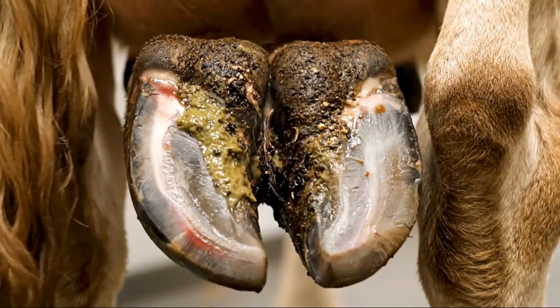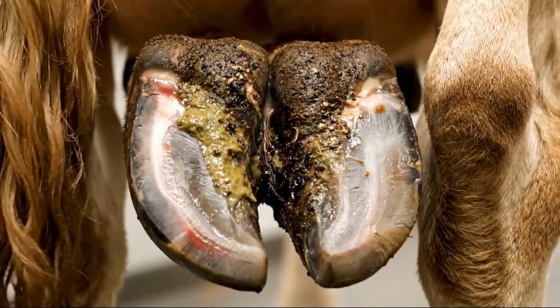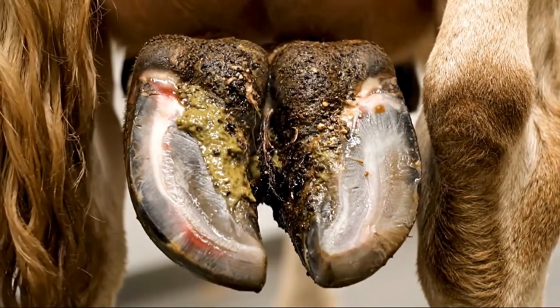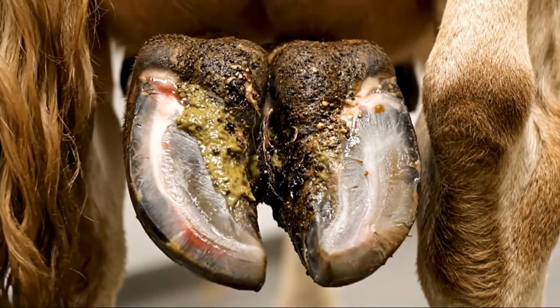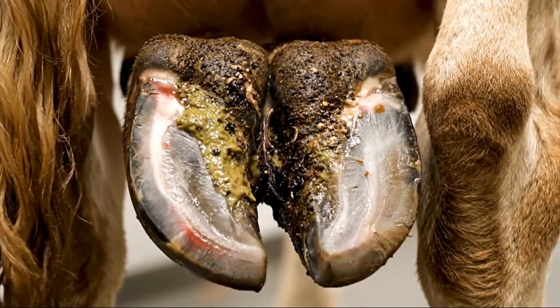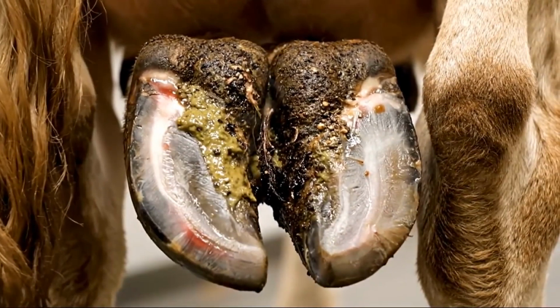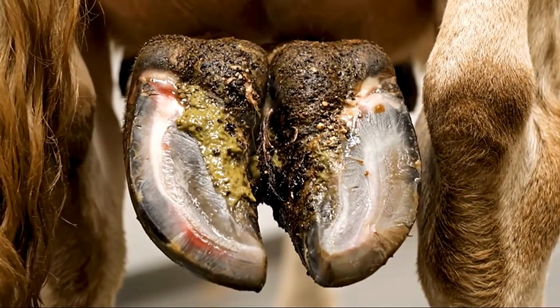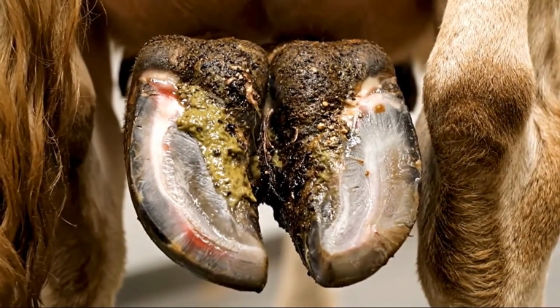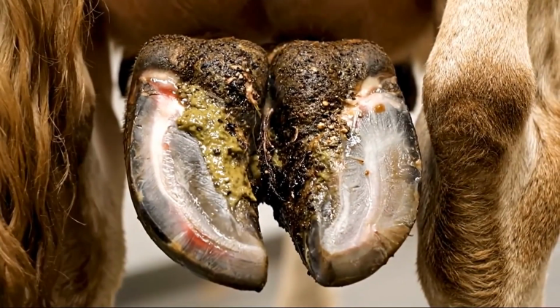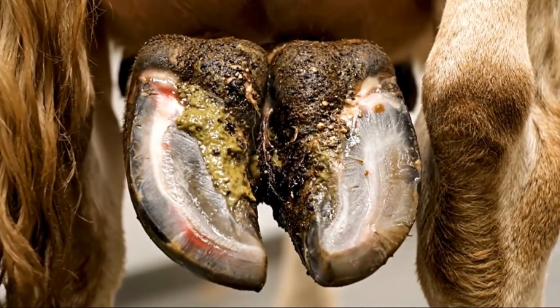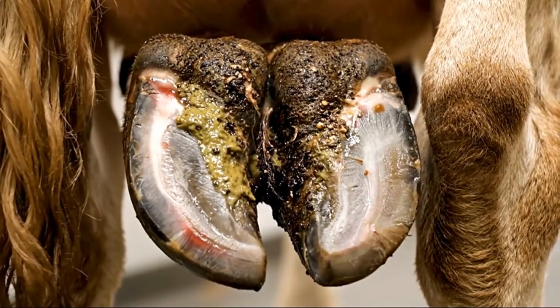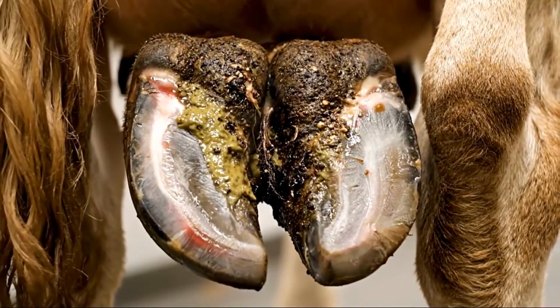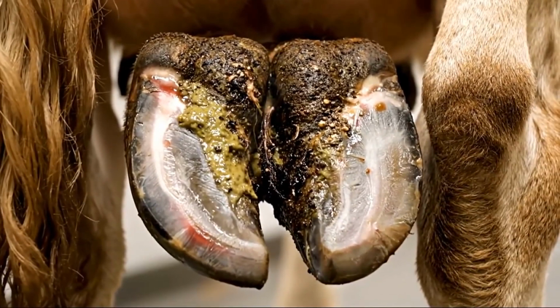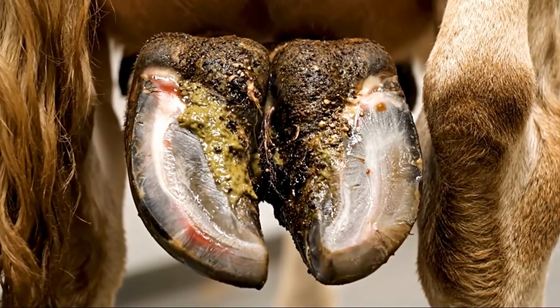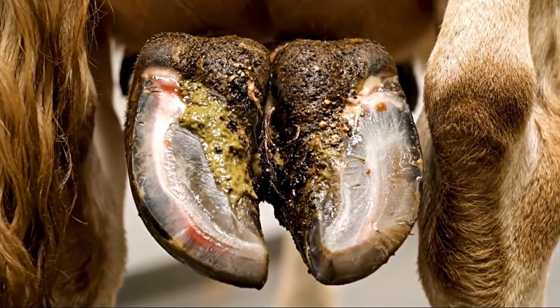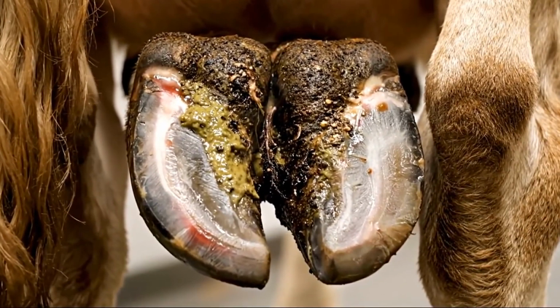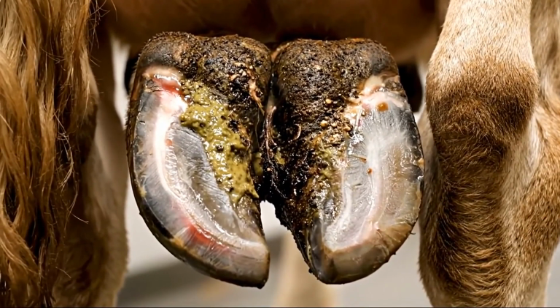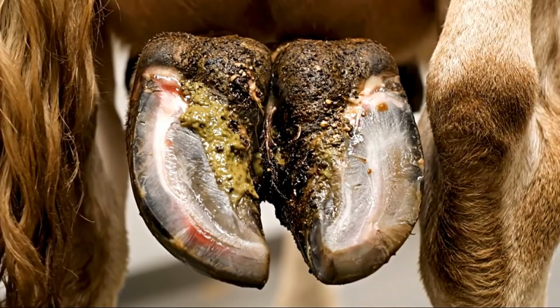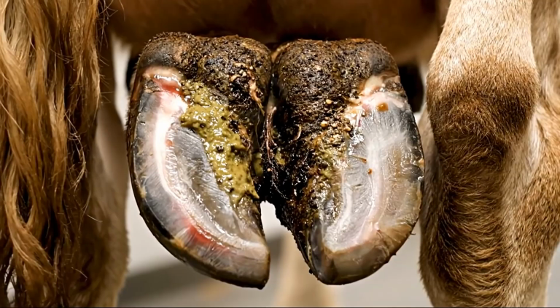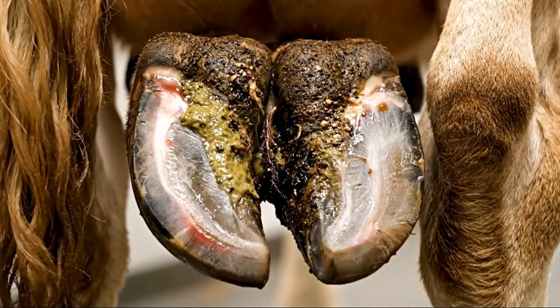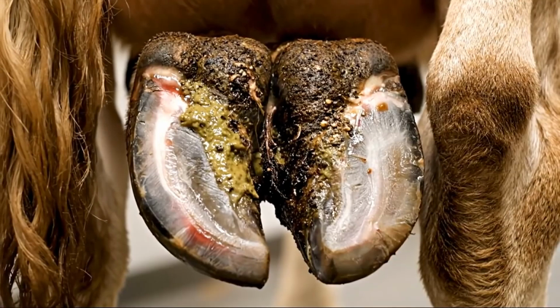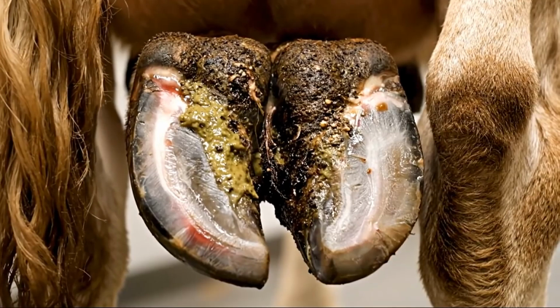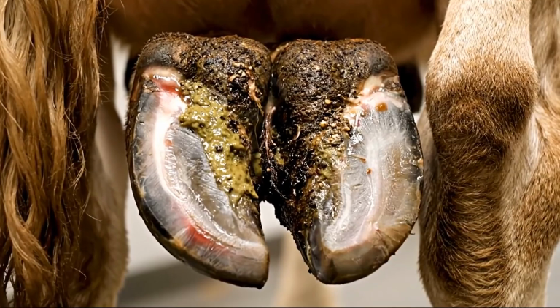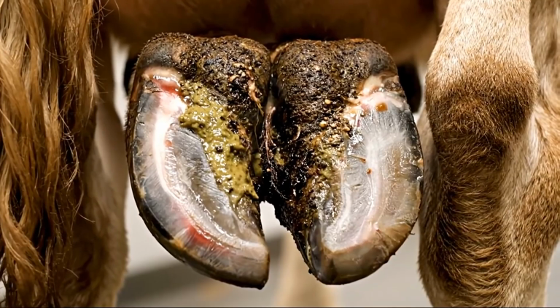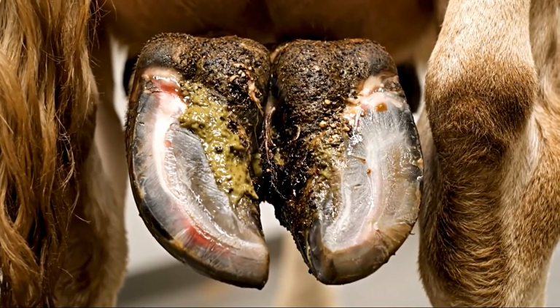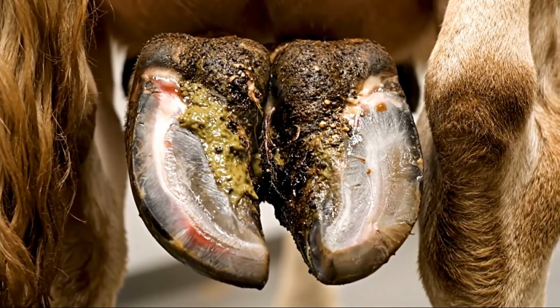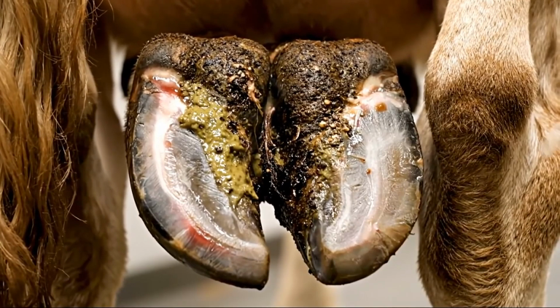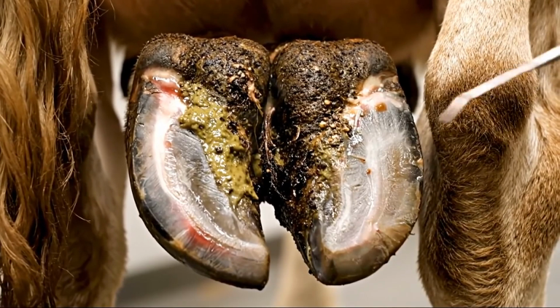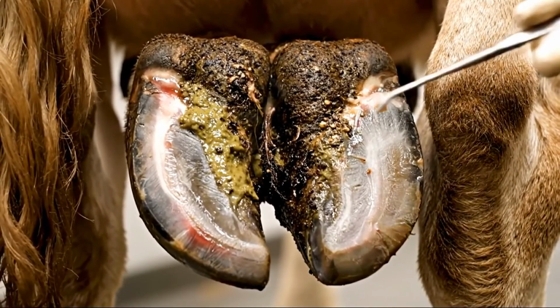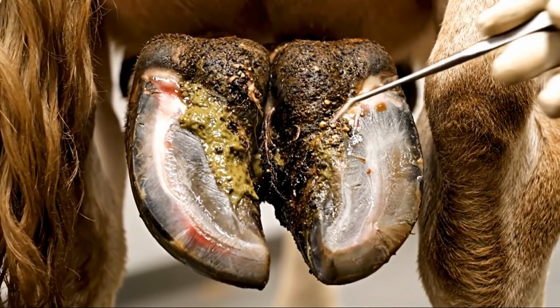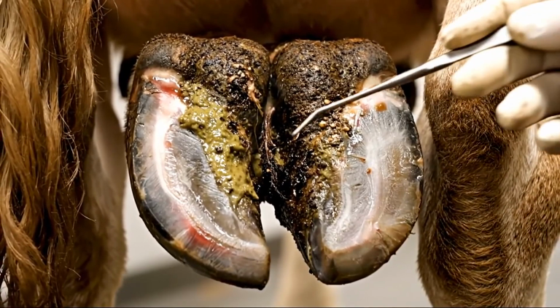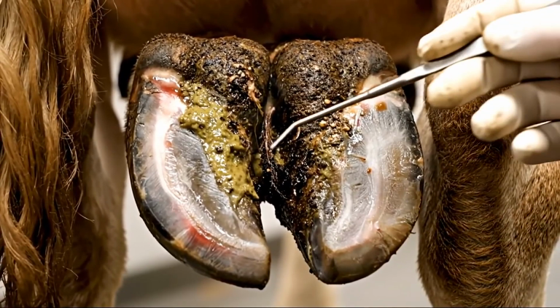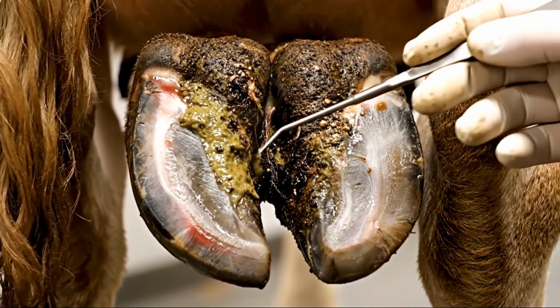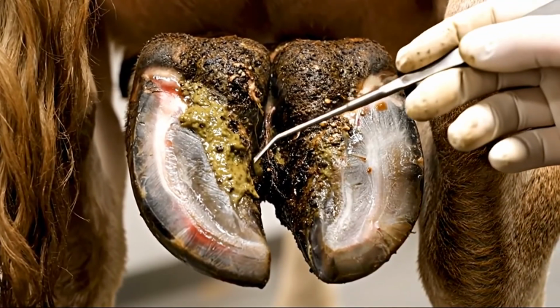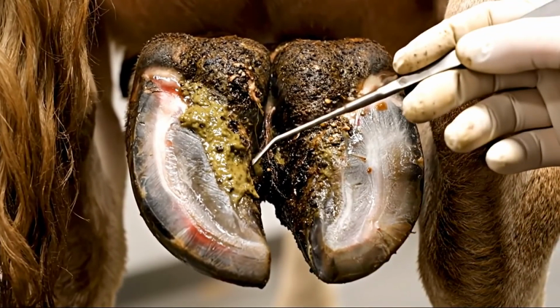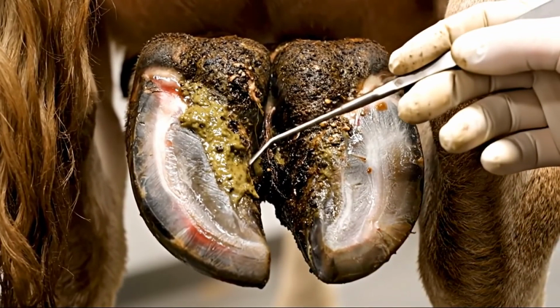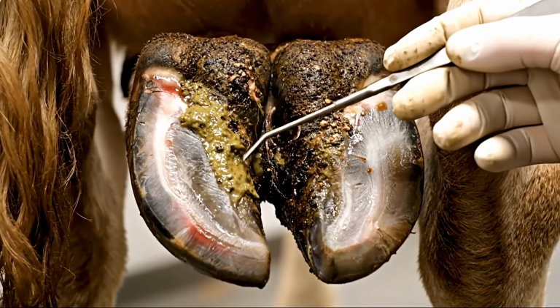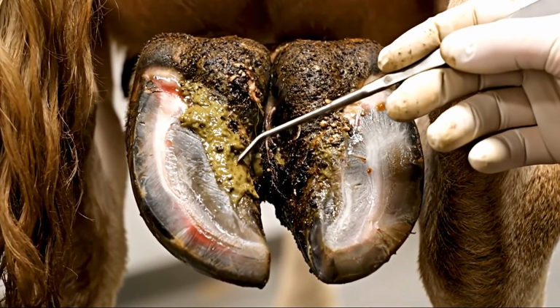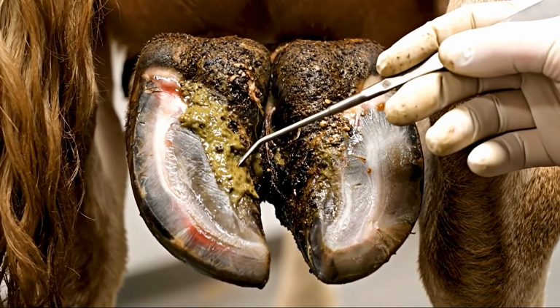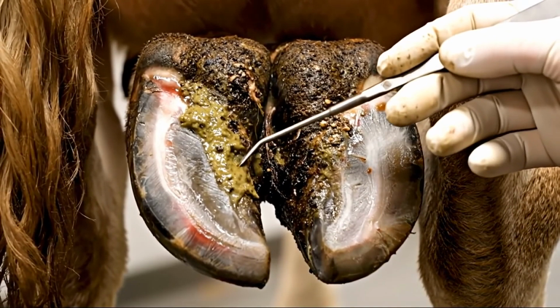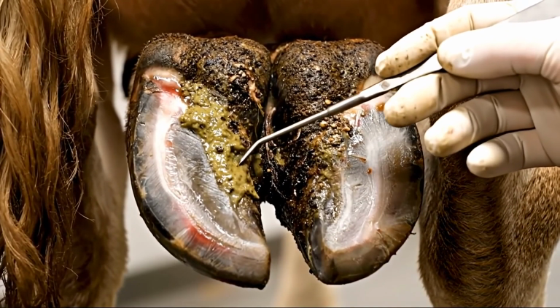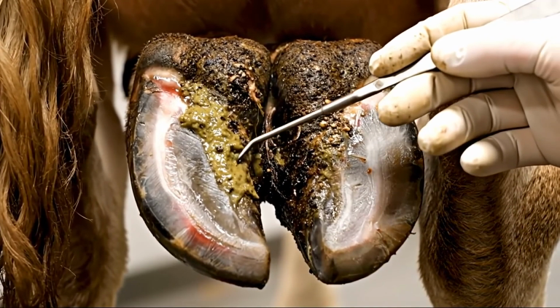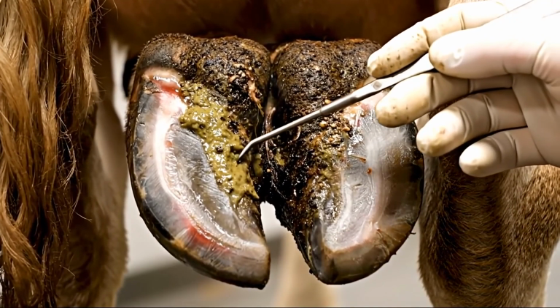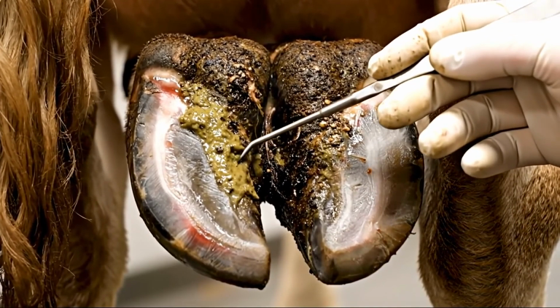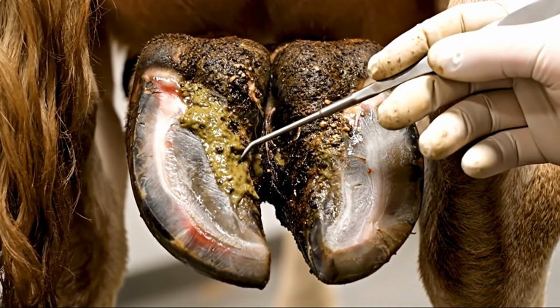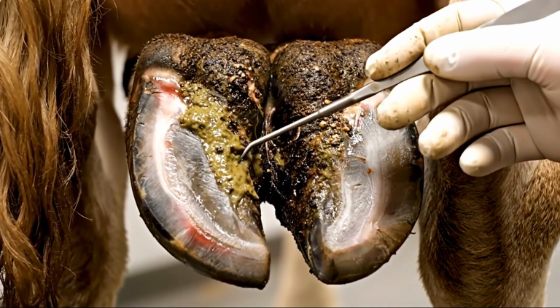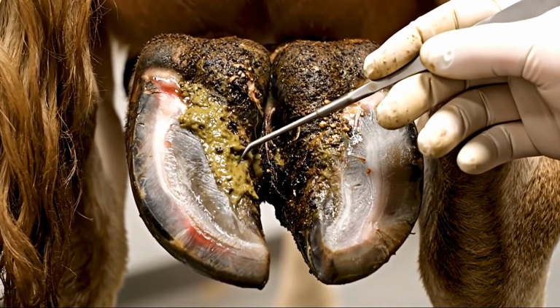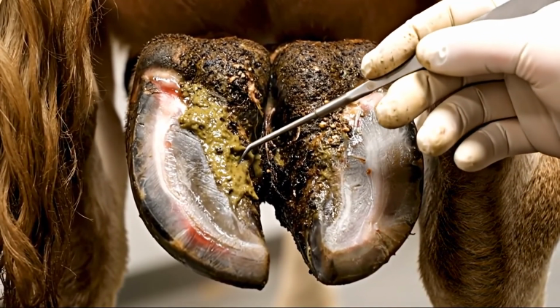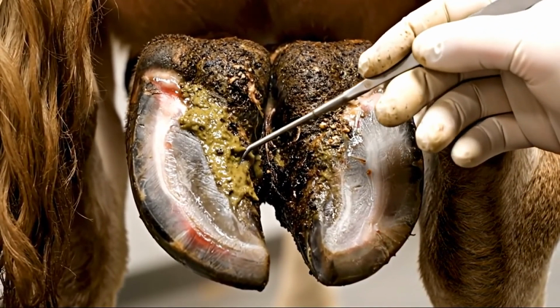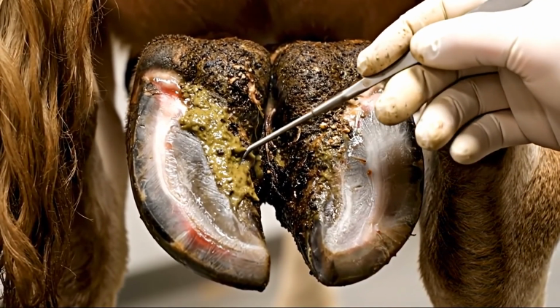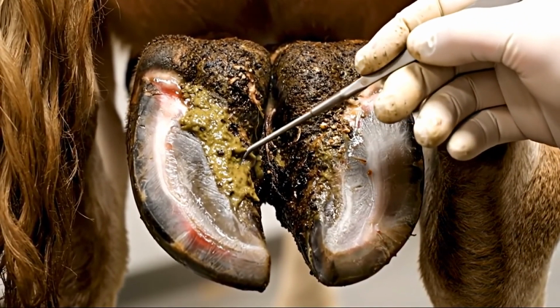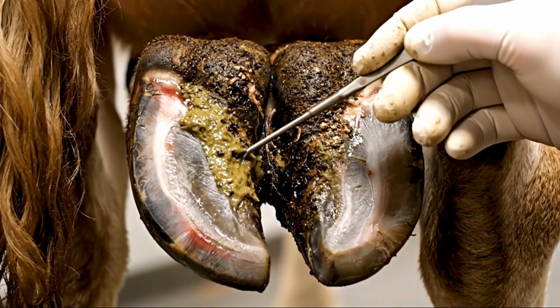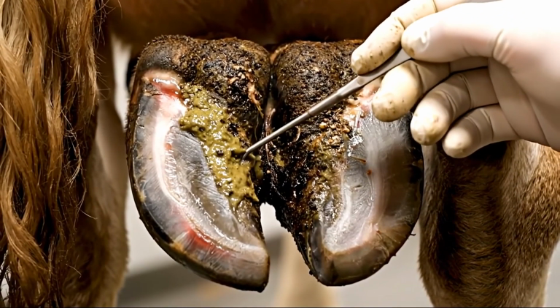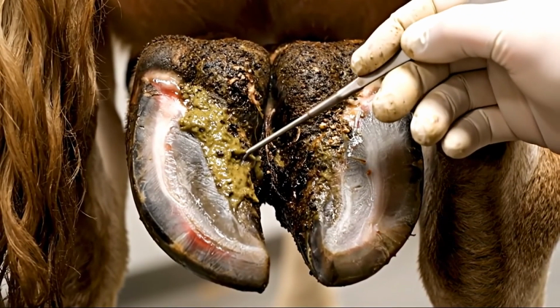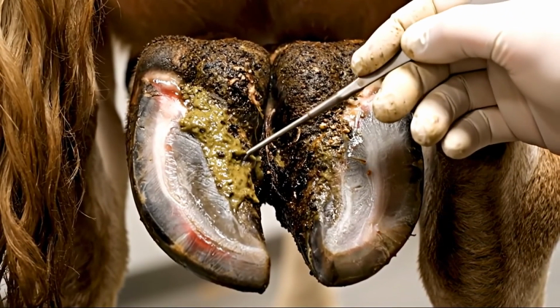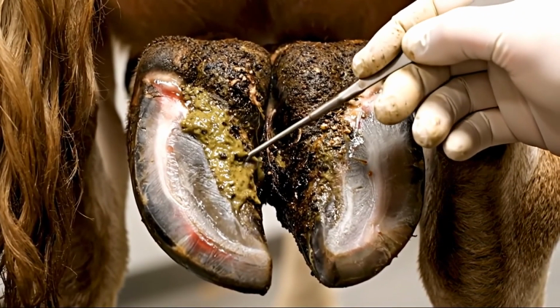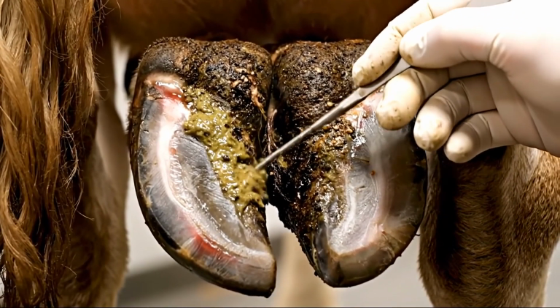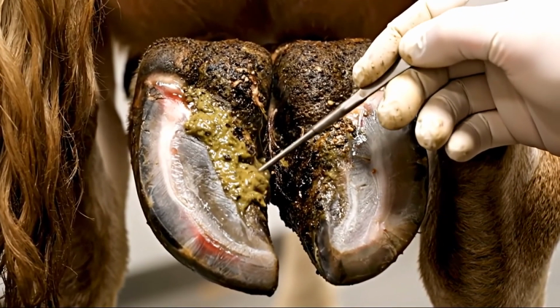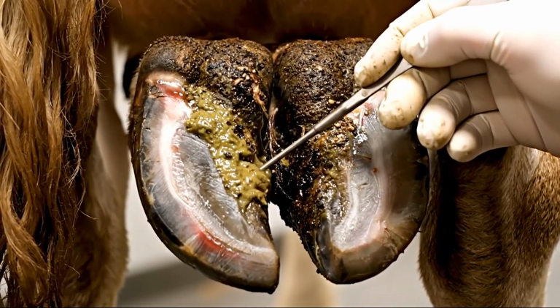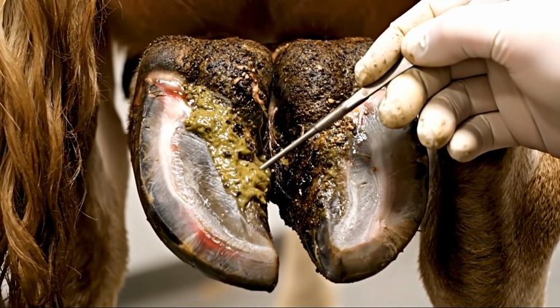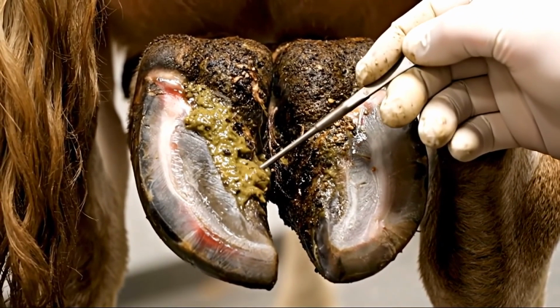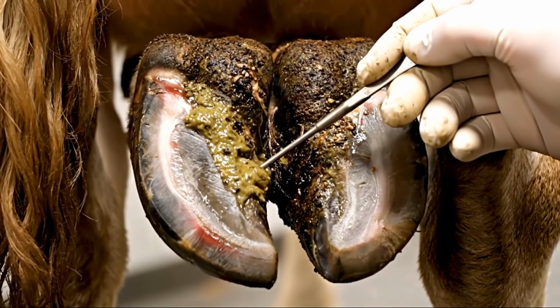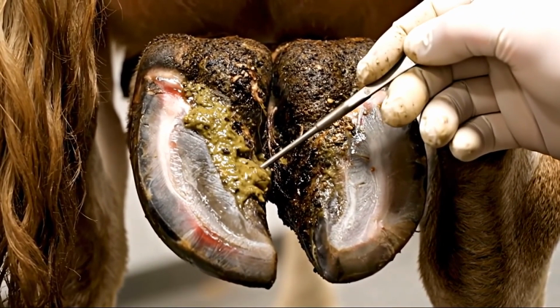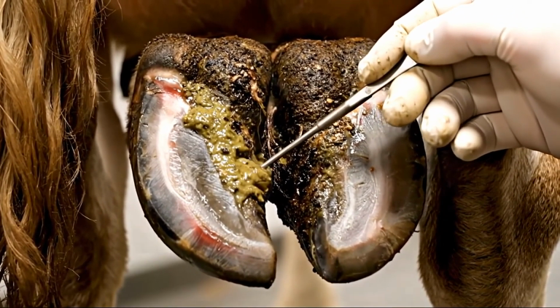The contamination goes deep. This massive cavity has multiple layers of infection that have been building up for weeks.